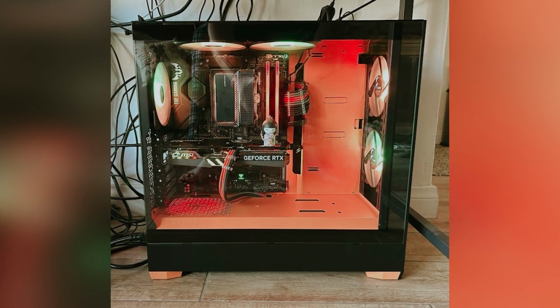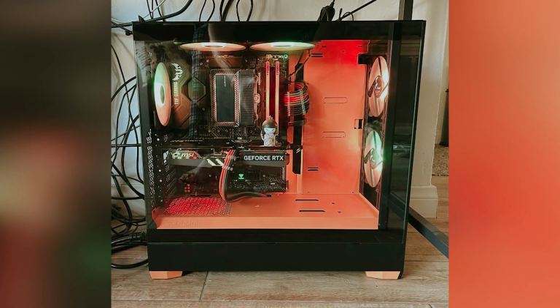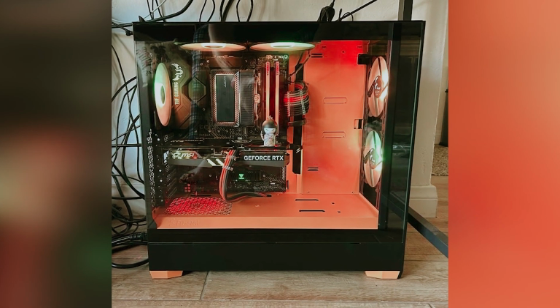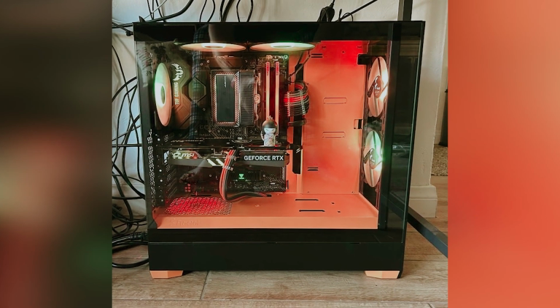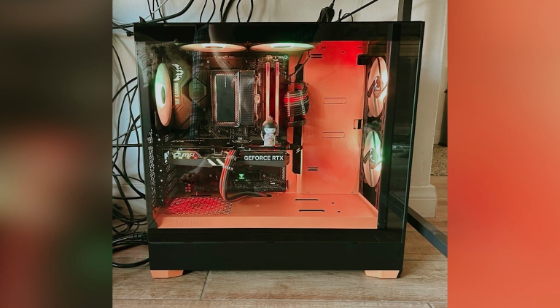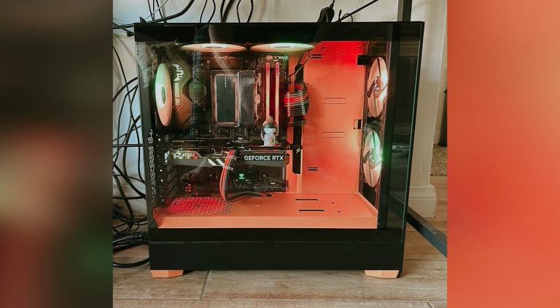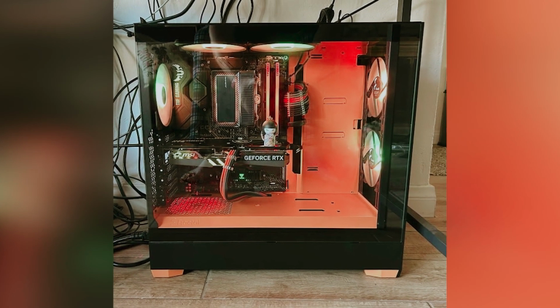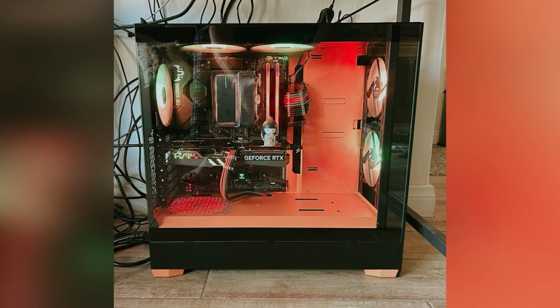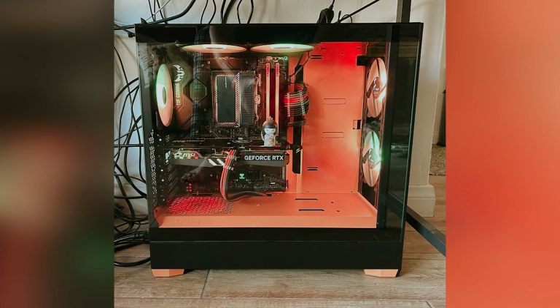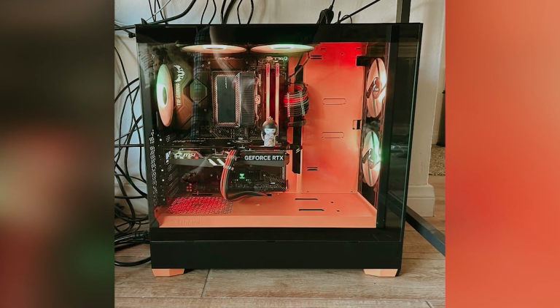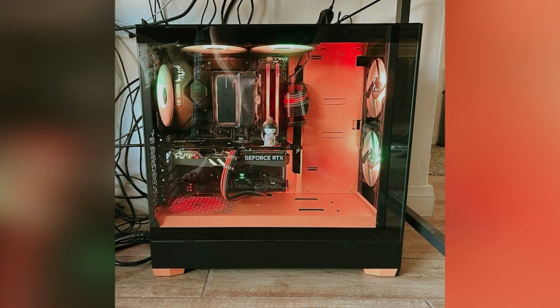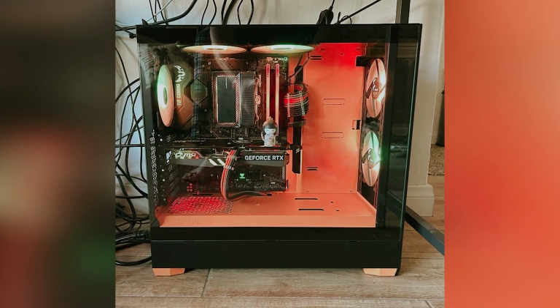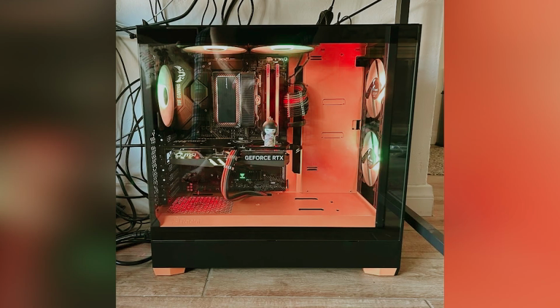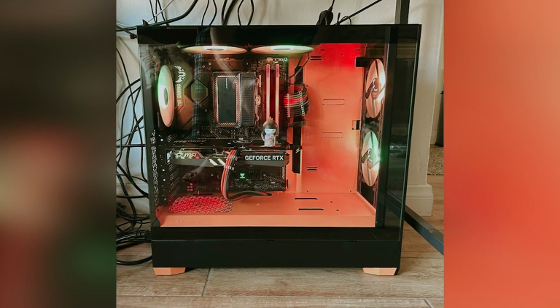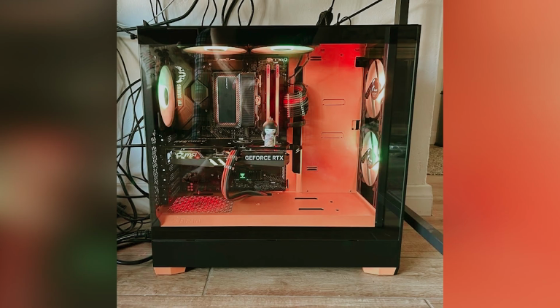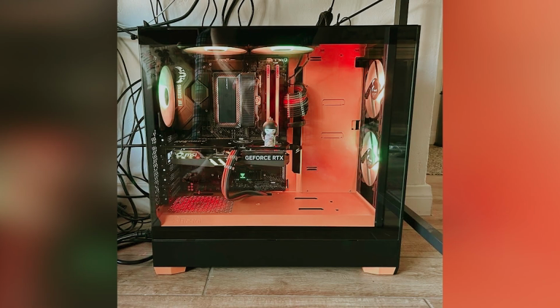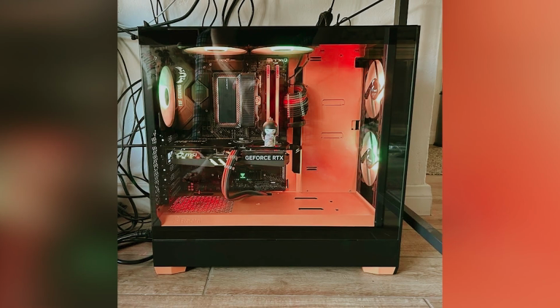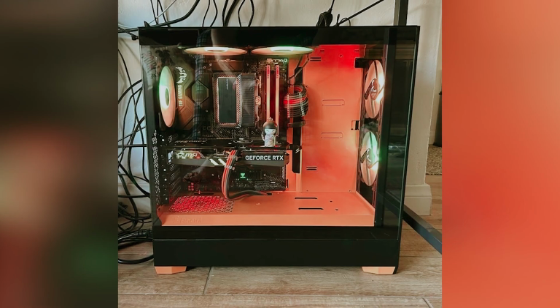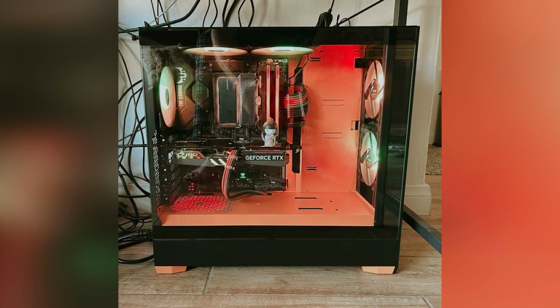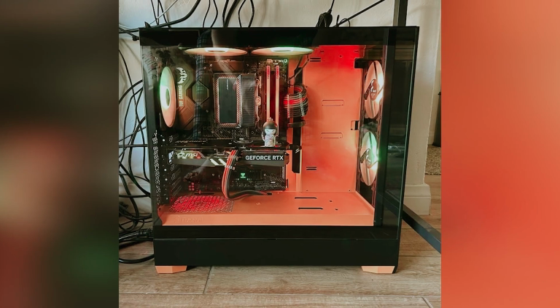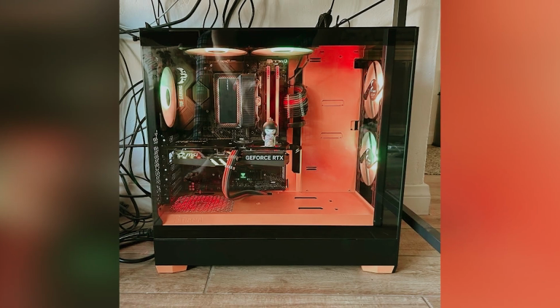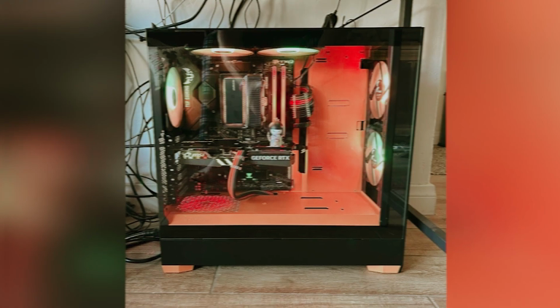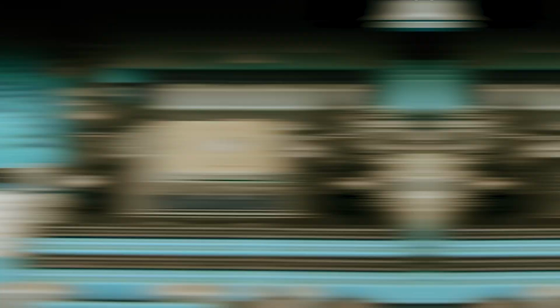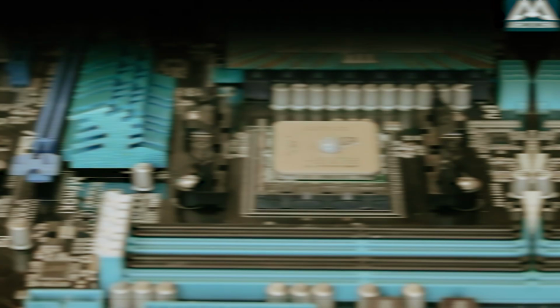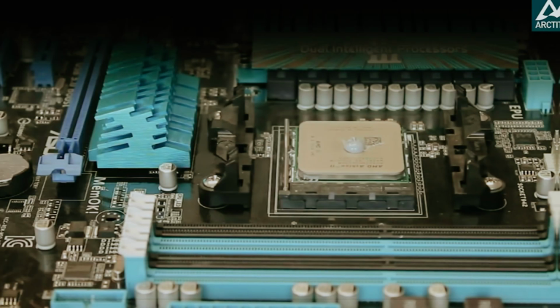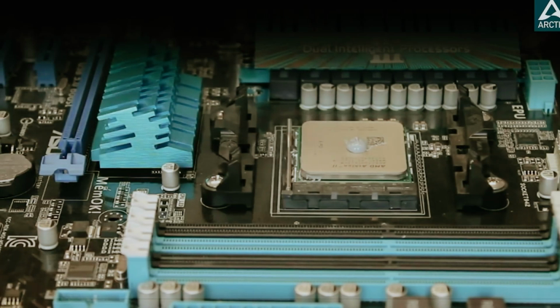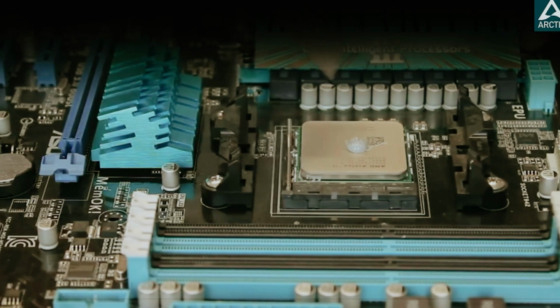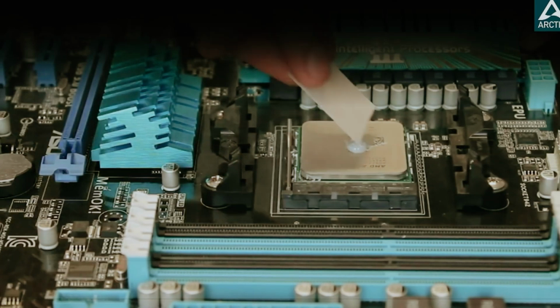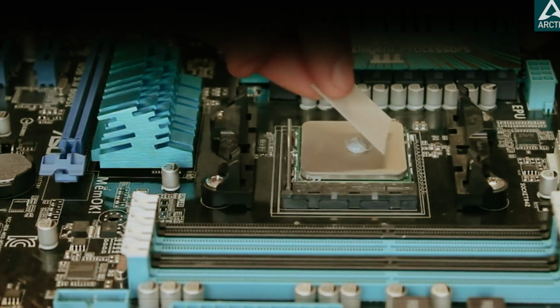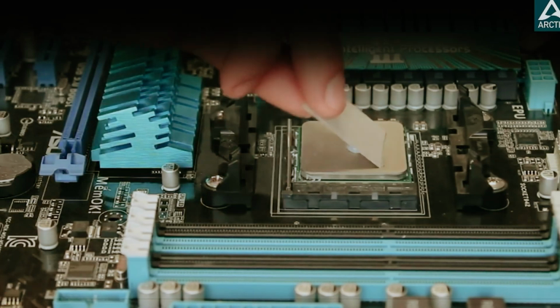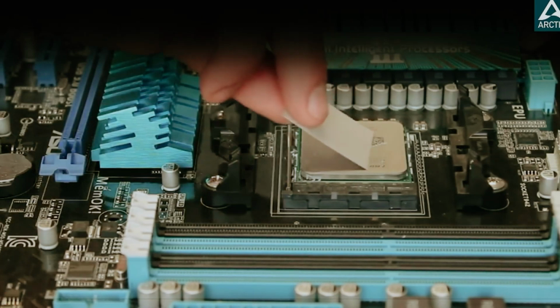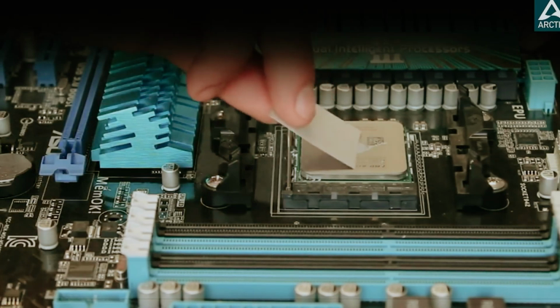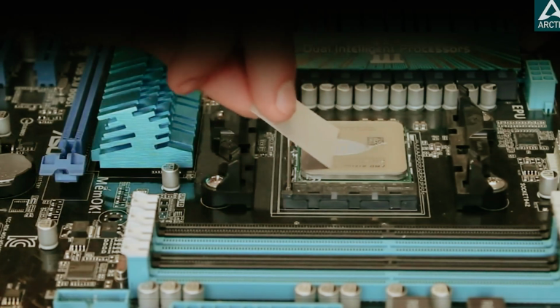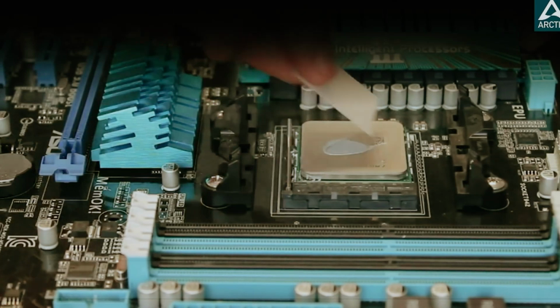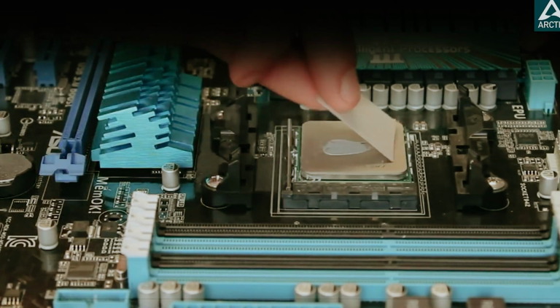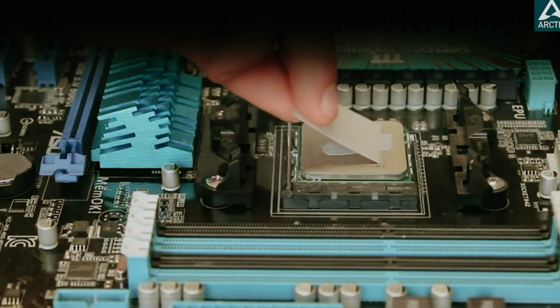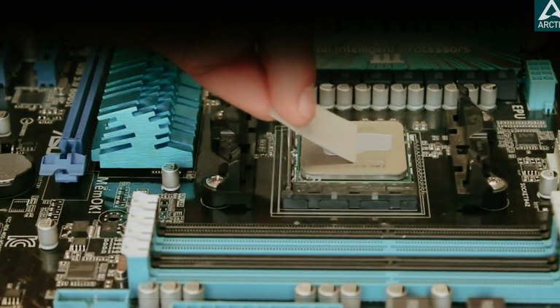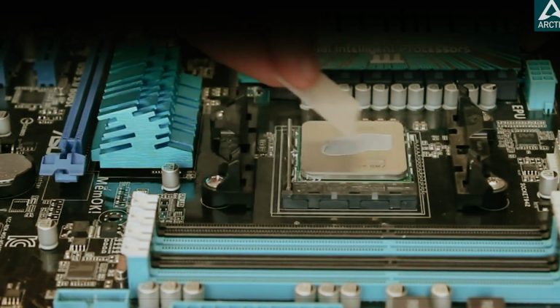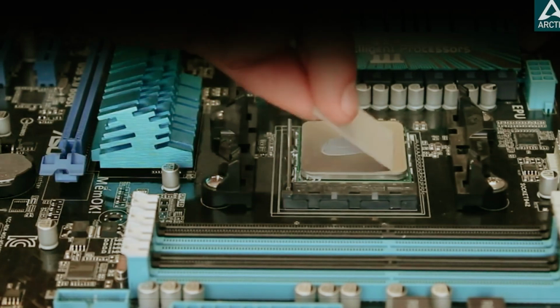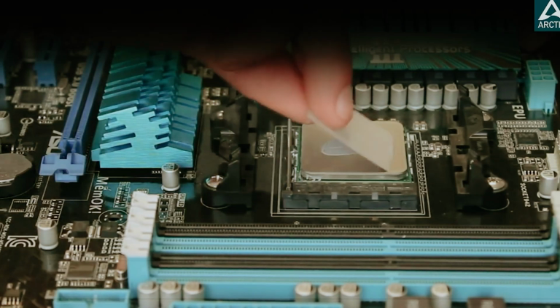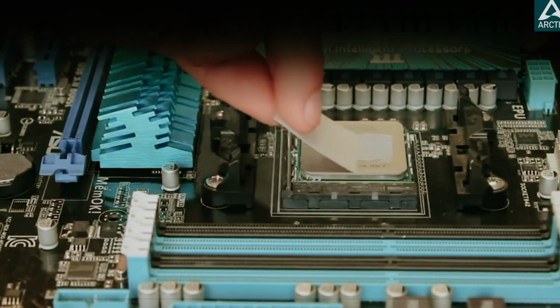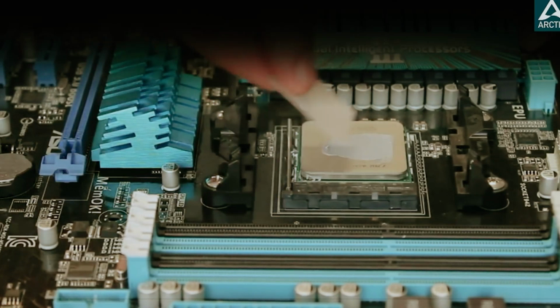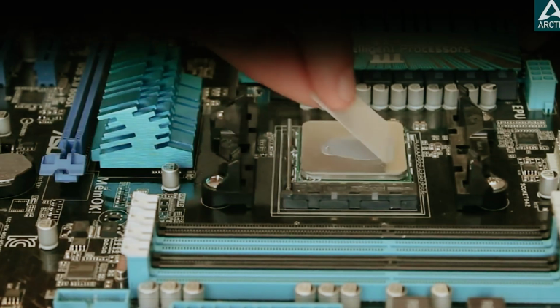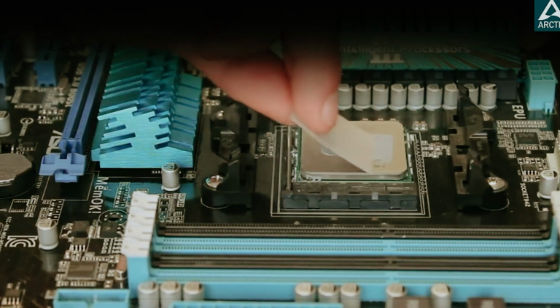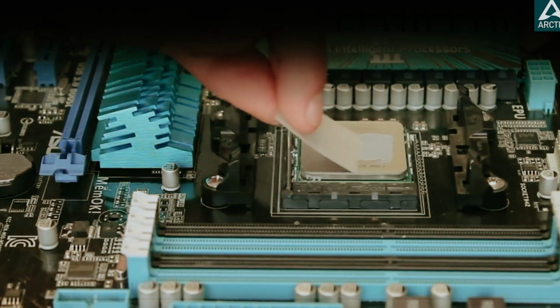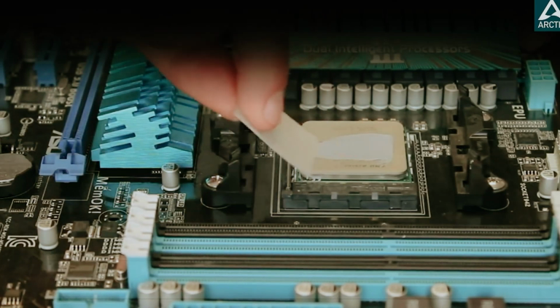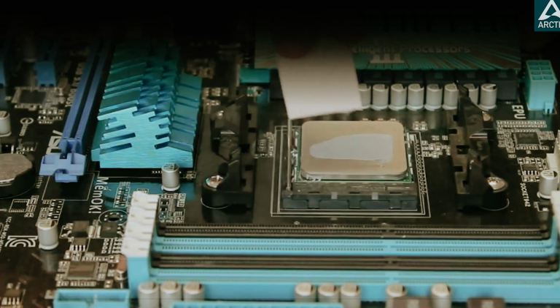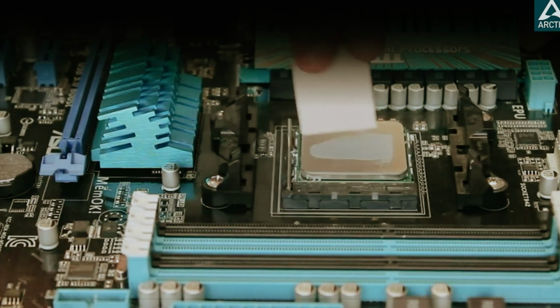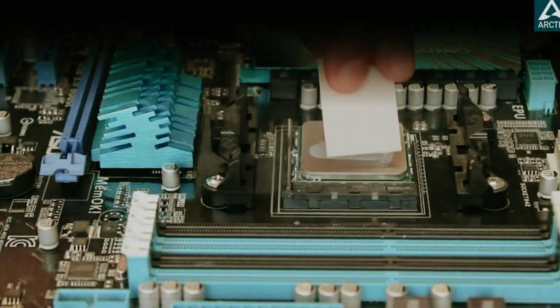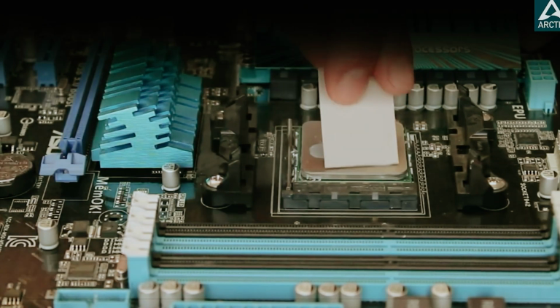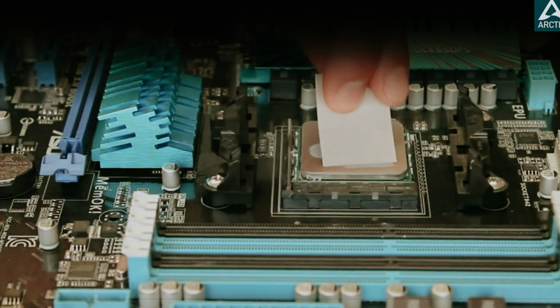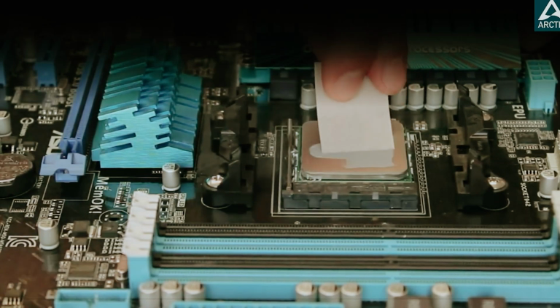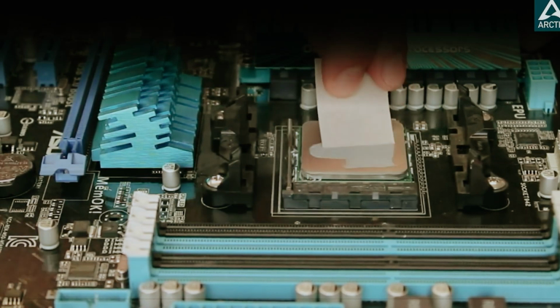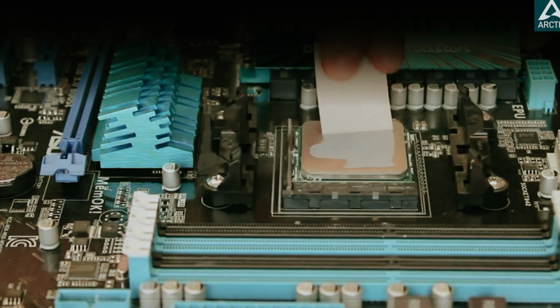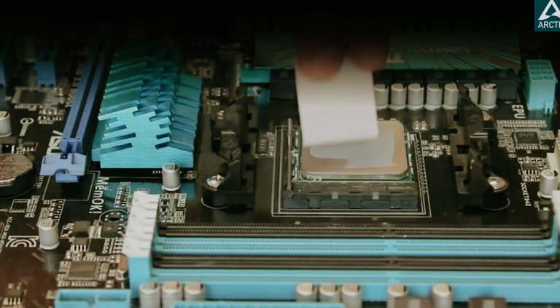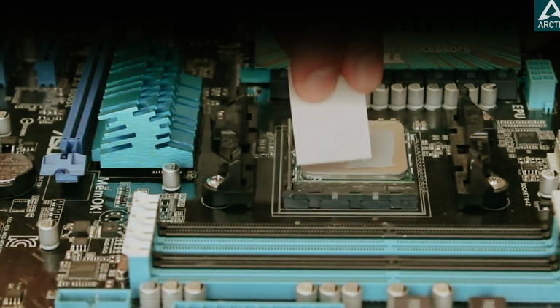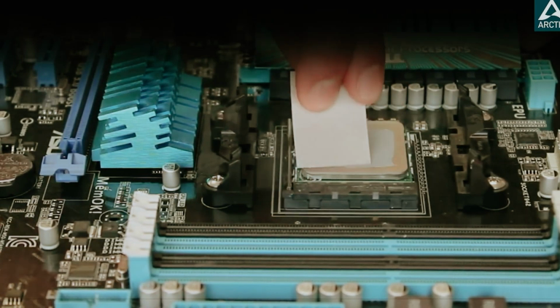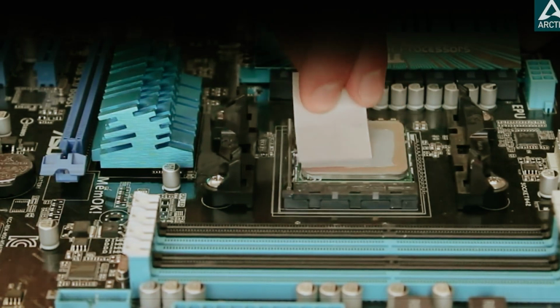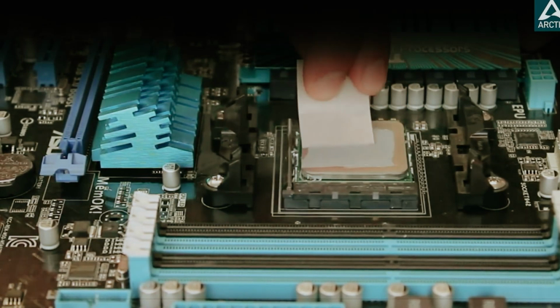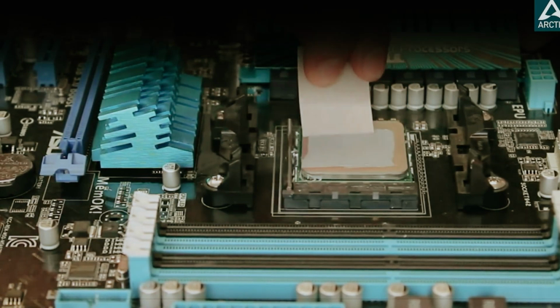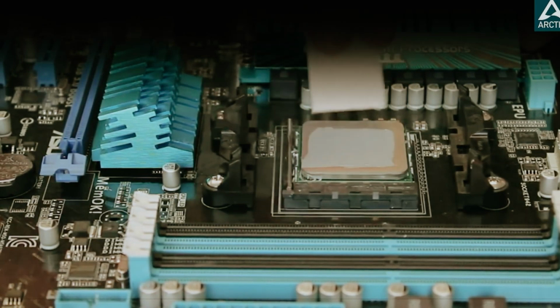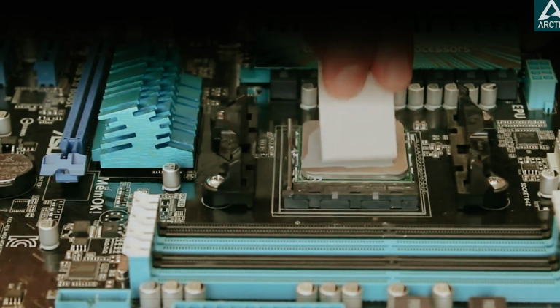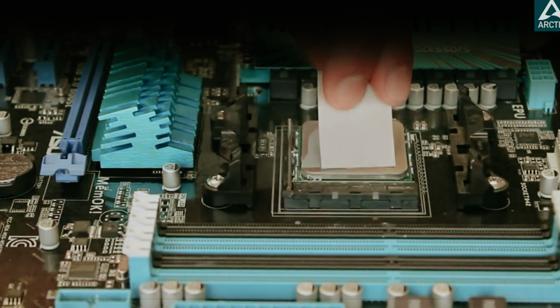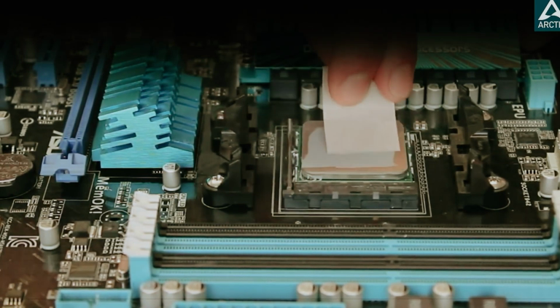Choosing the right thermal paste will help you maintain optimal temperatures and ensure your system runs smoothly for all your computing needs.